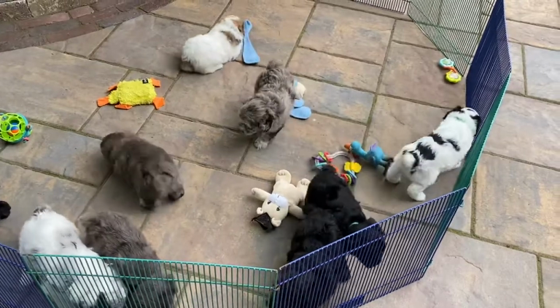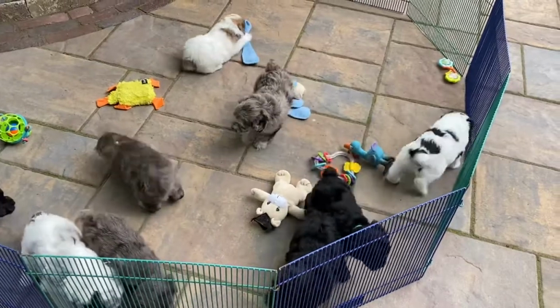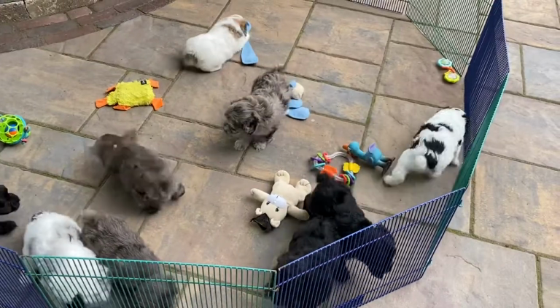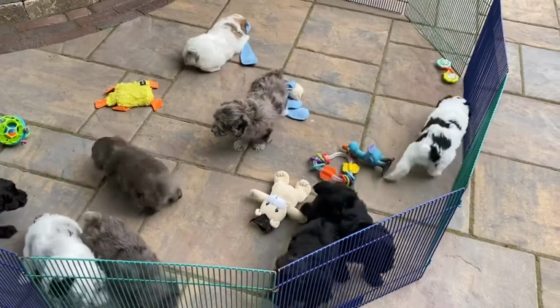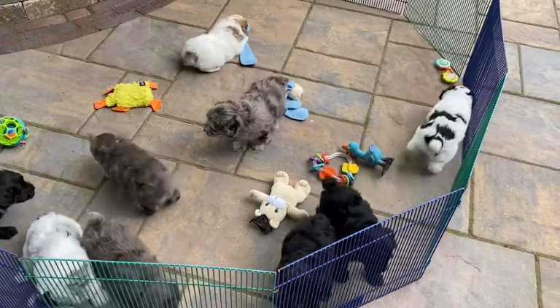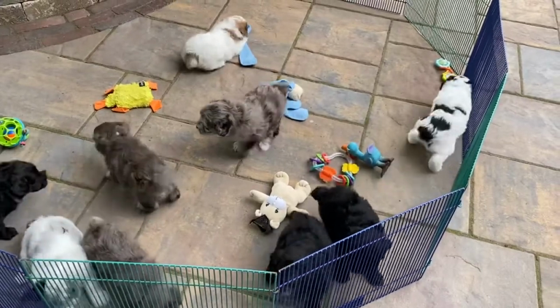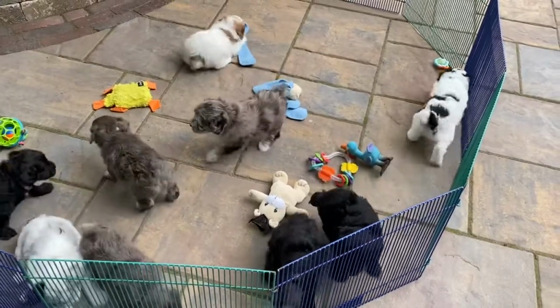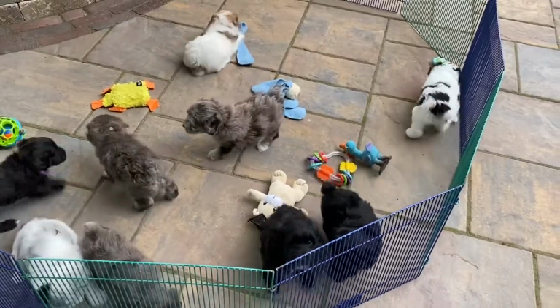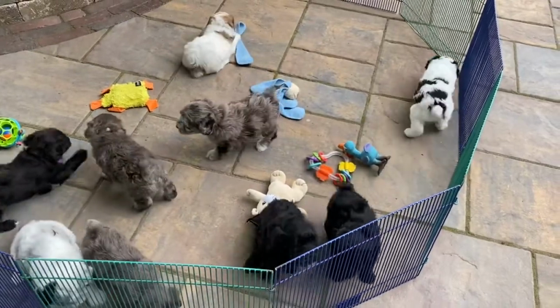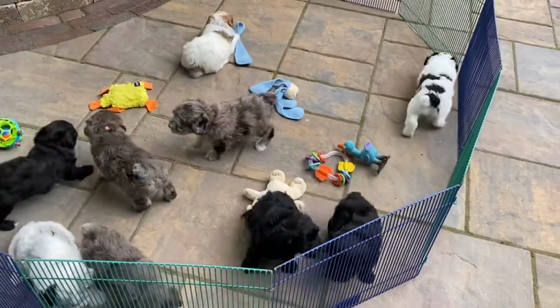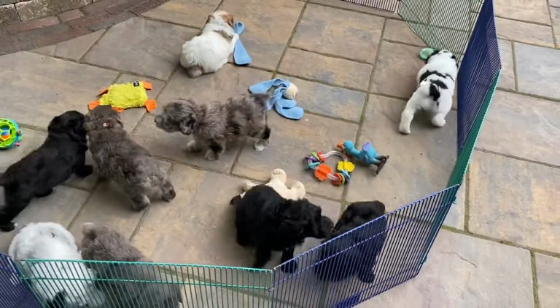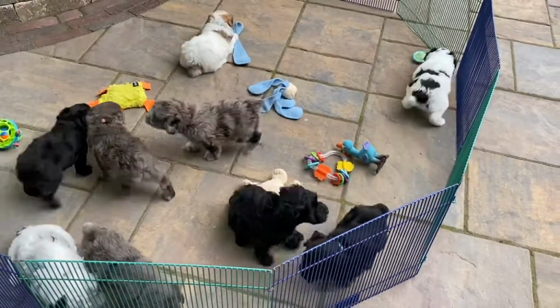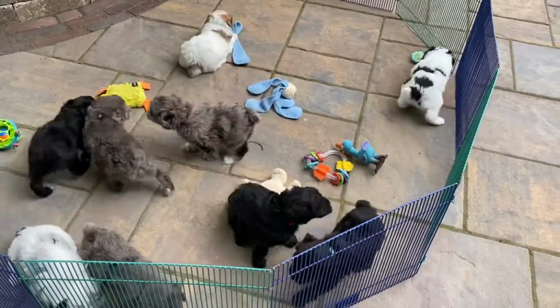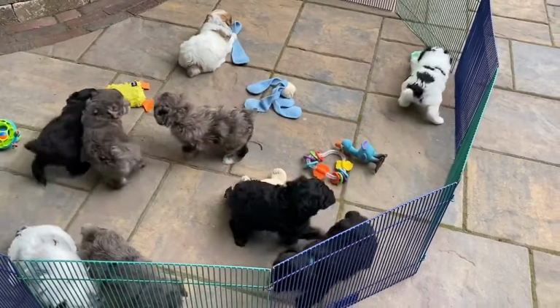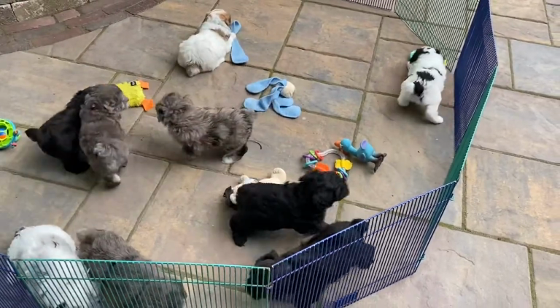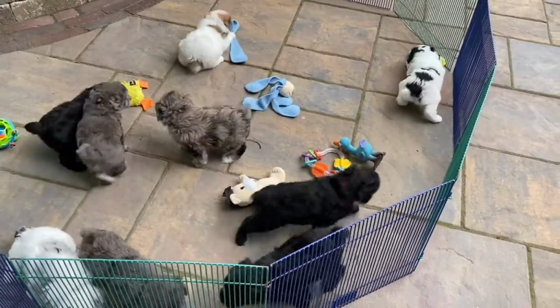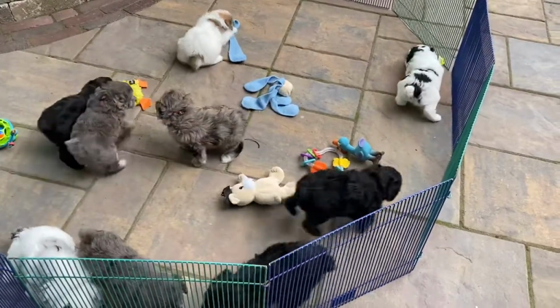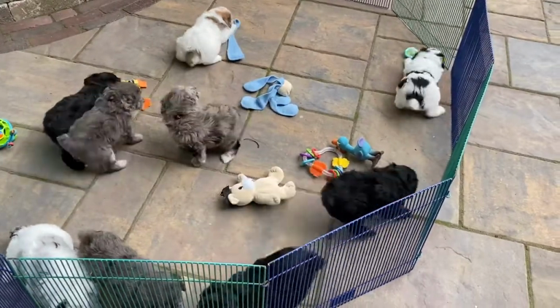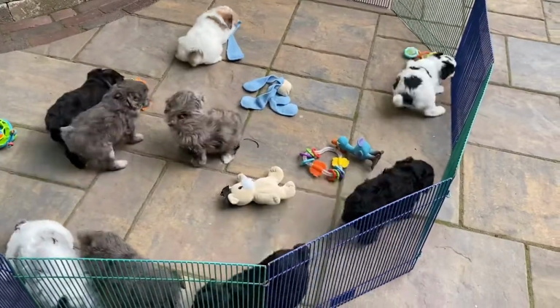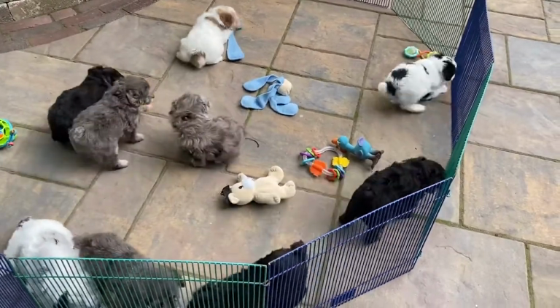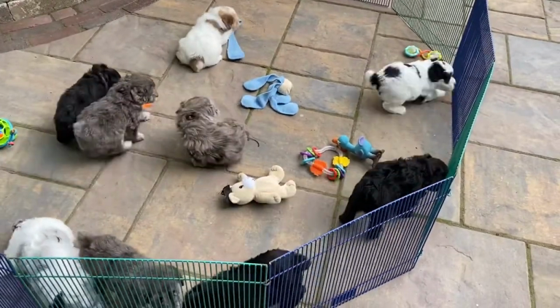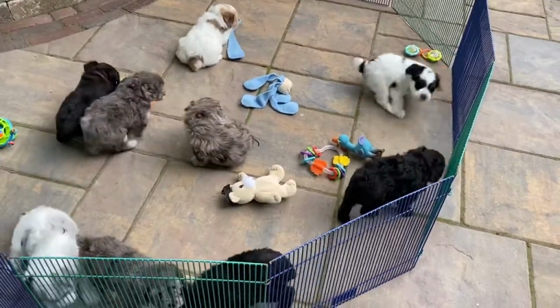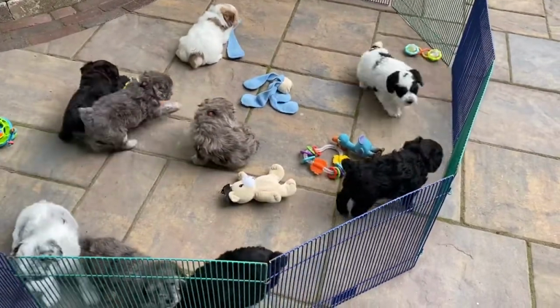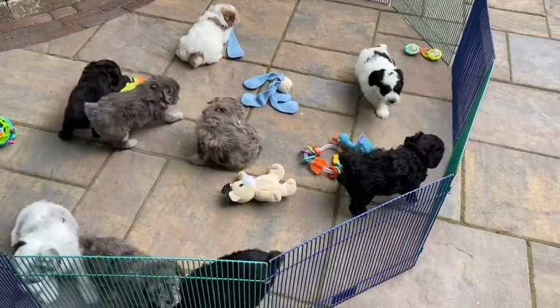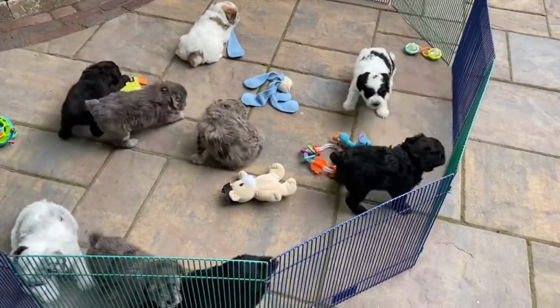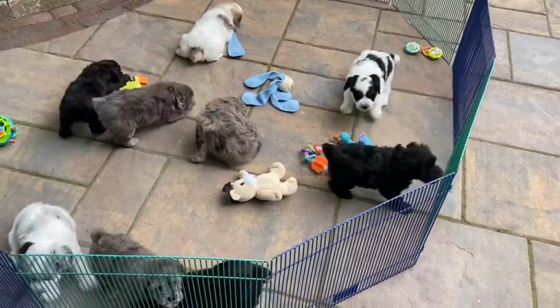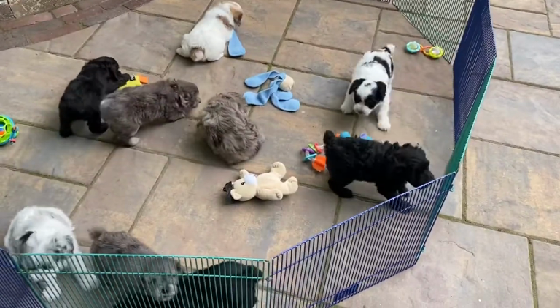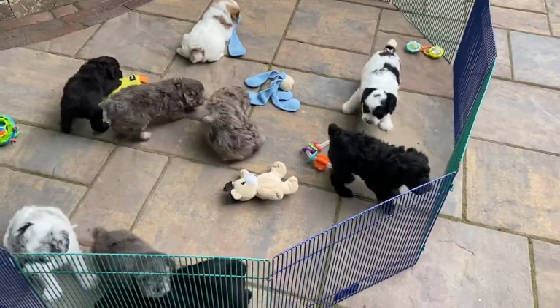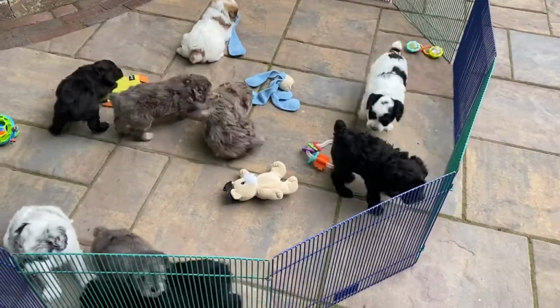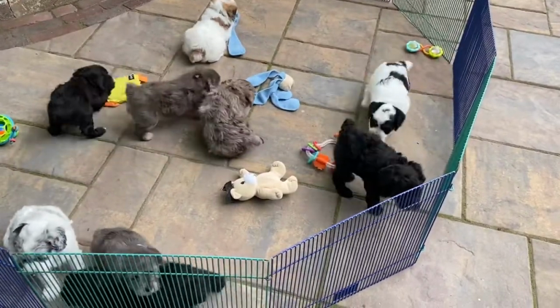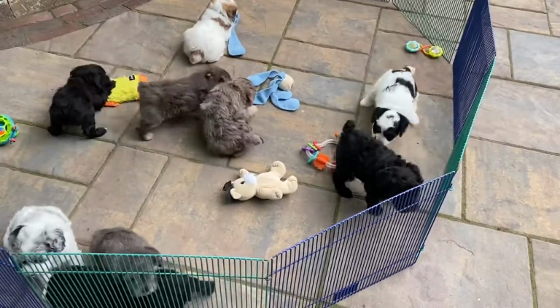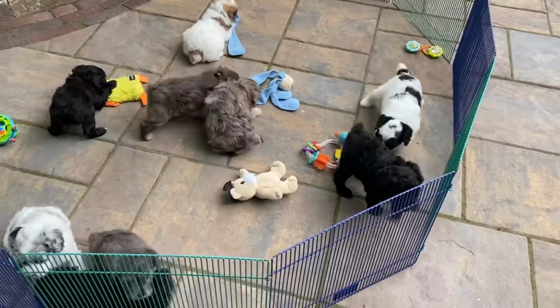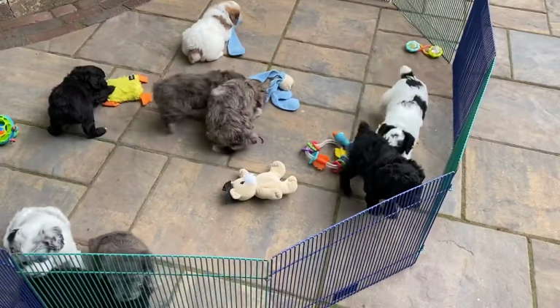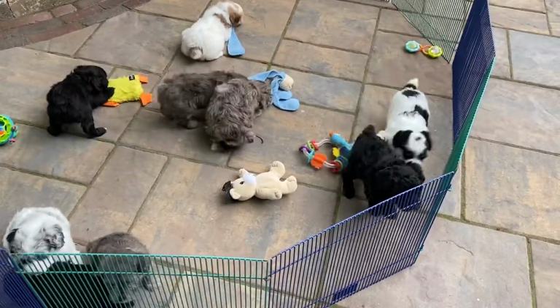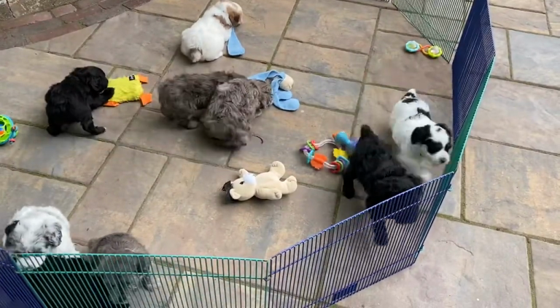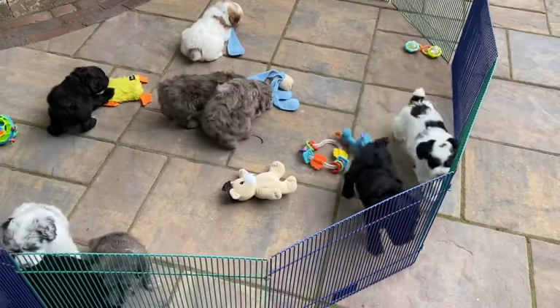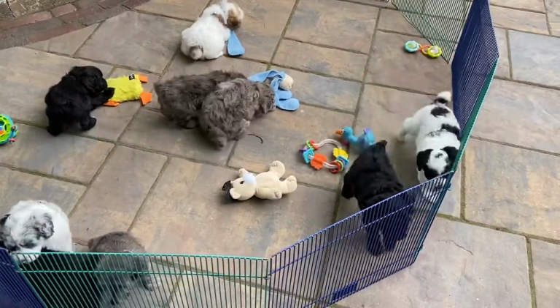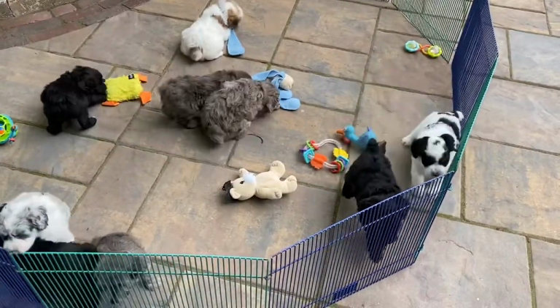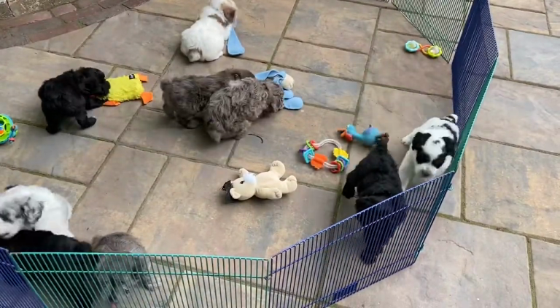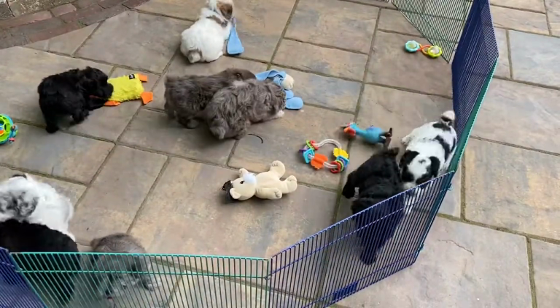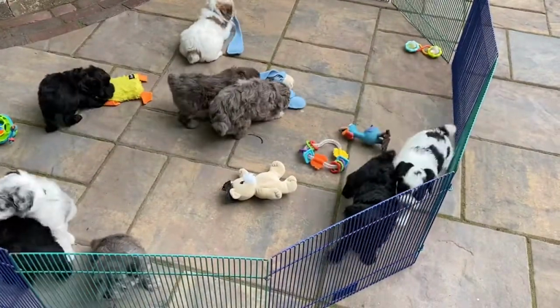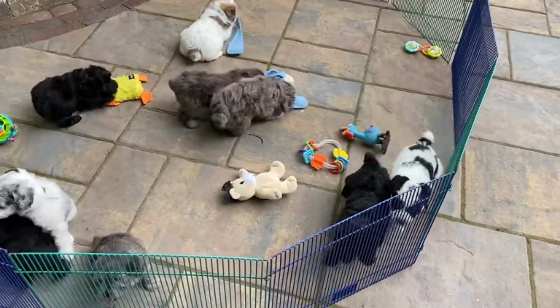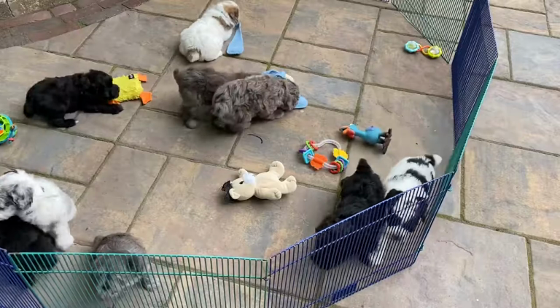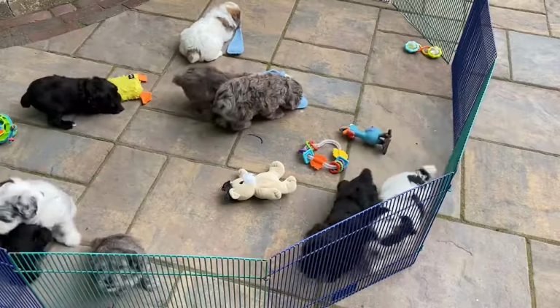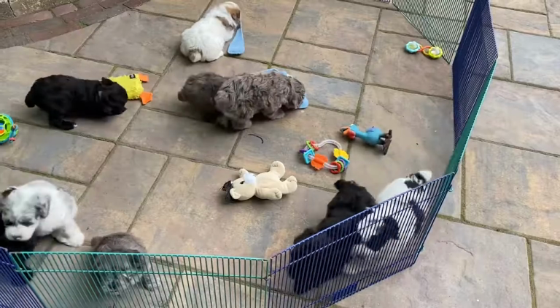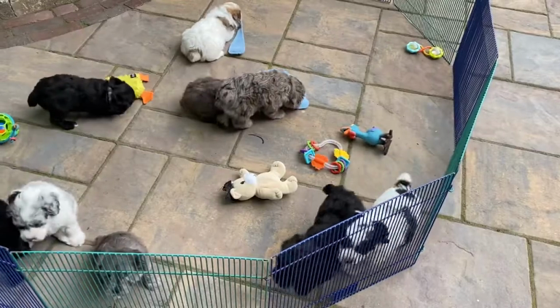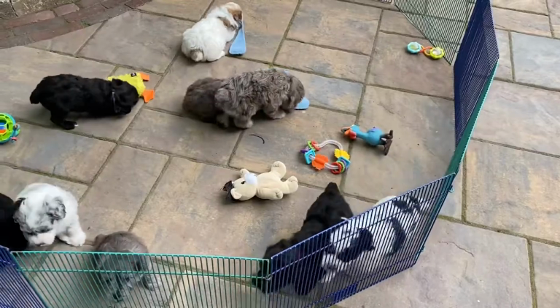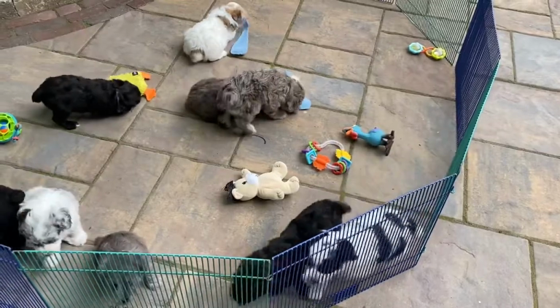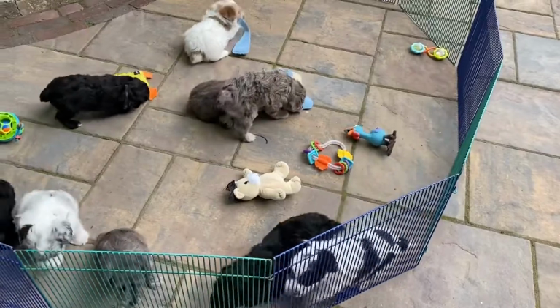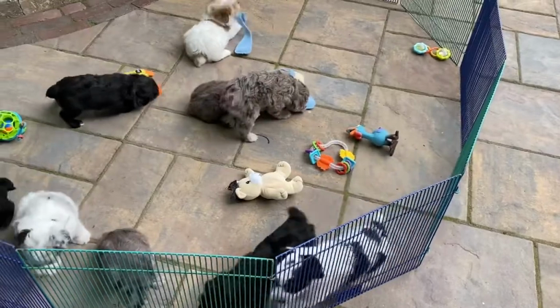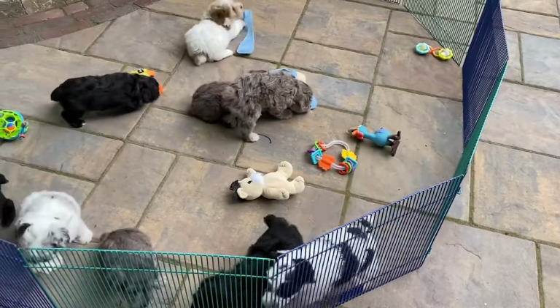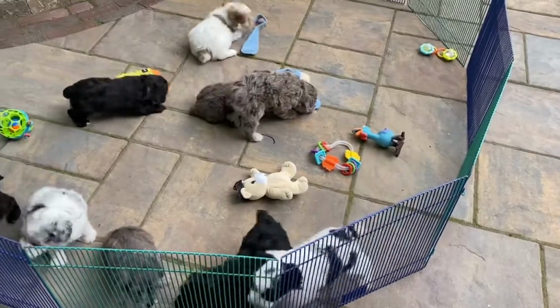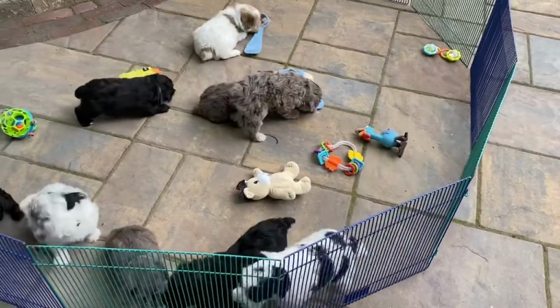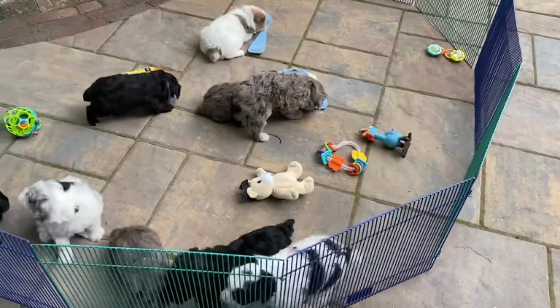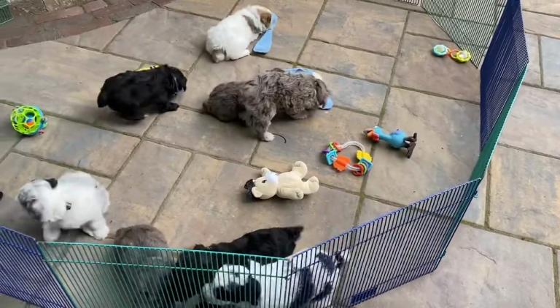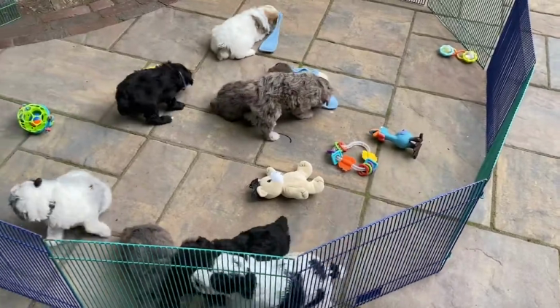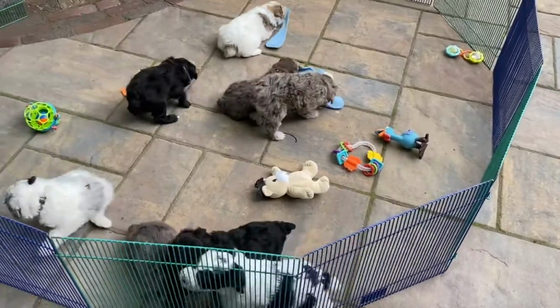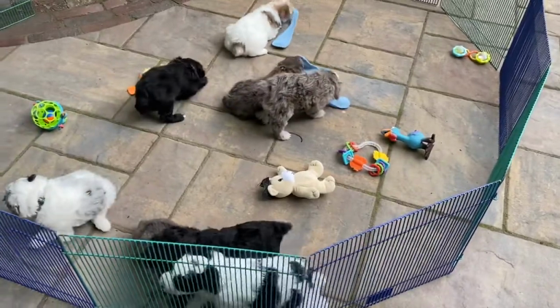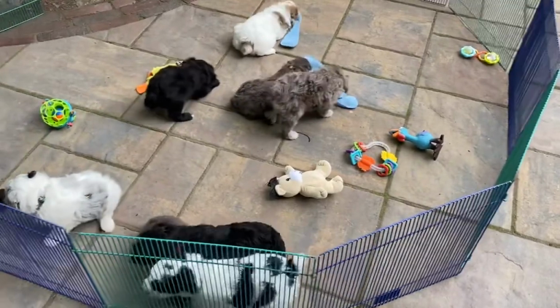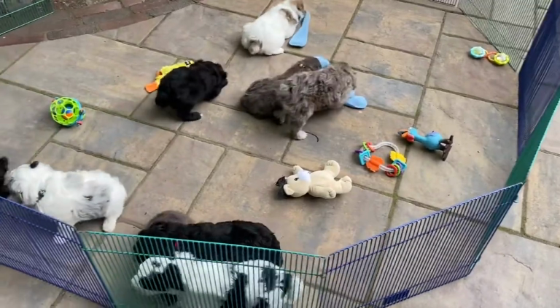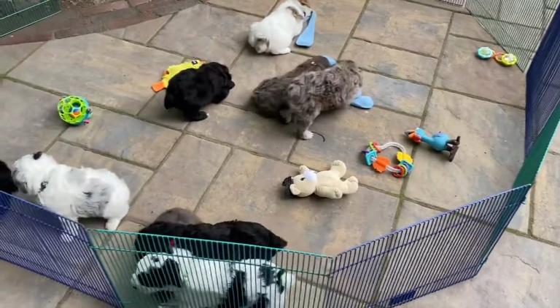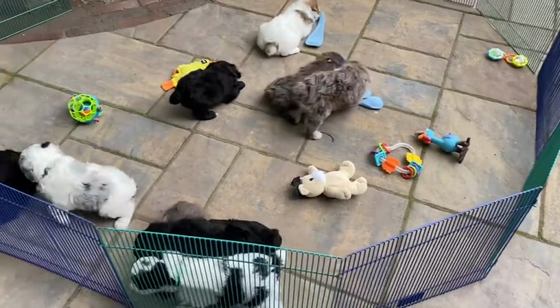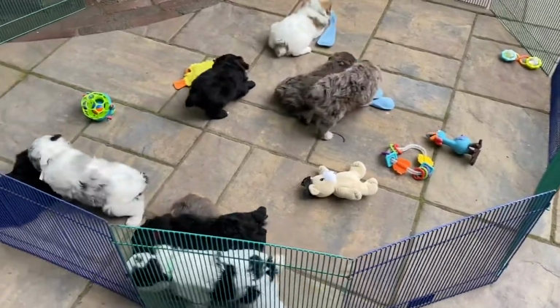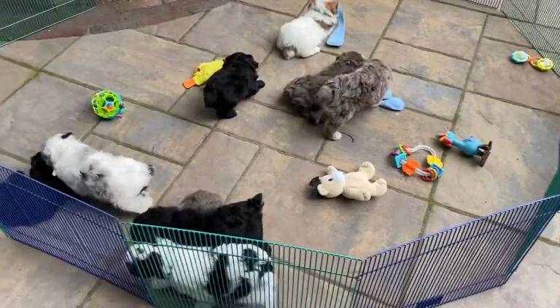The black male with the light blue collar, which is 9052, weighs 2 pounds 14.5 ounces.